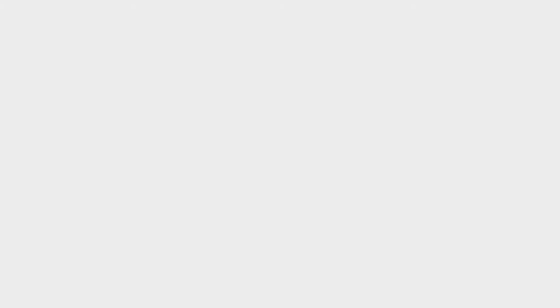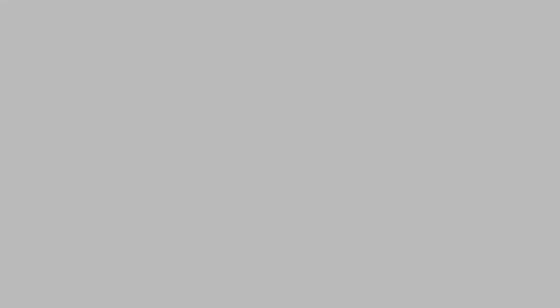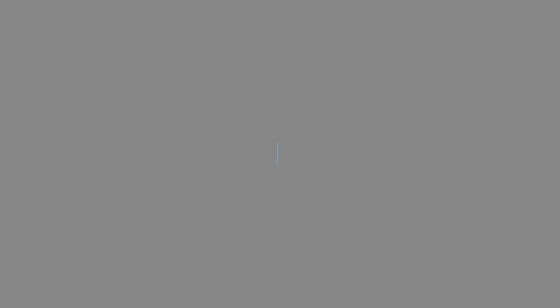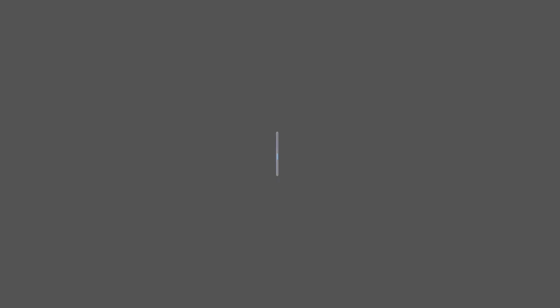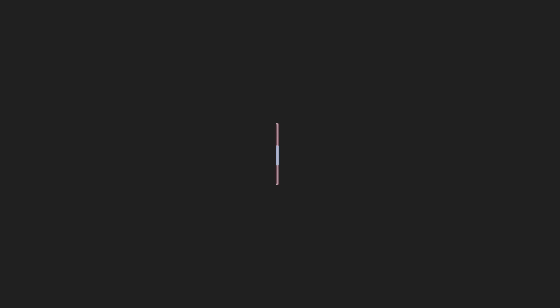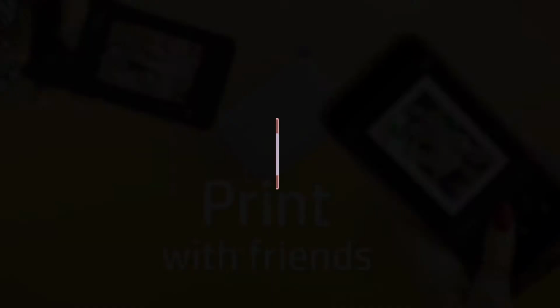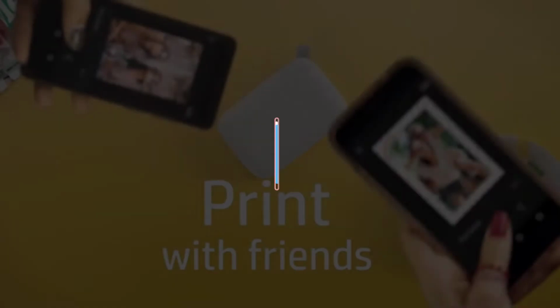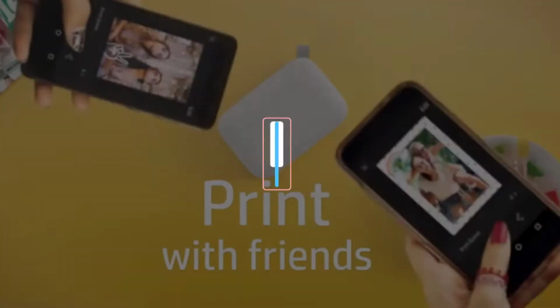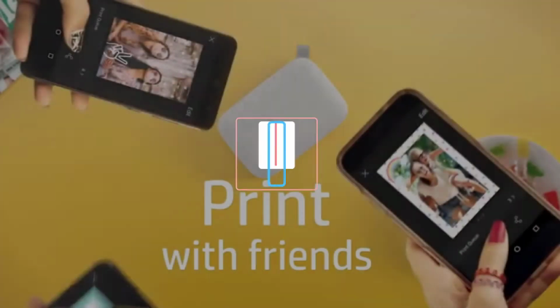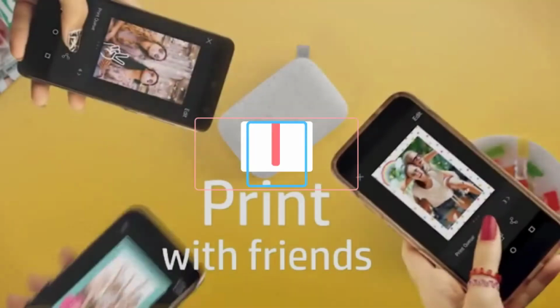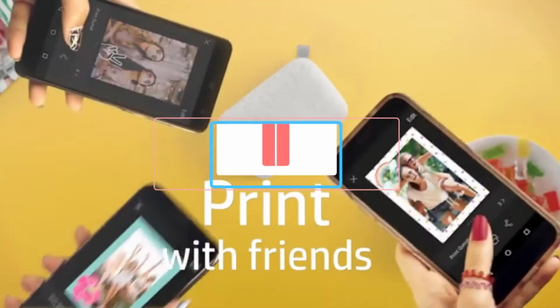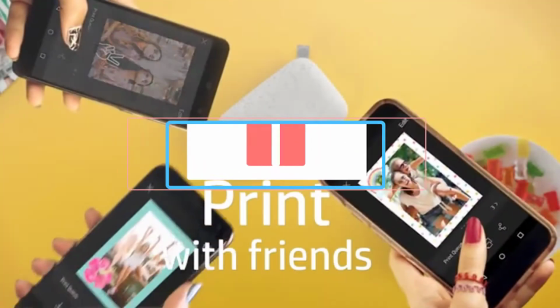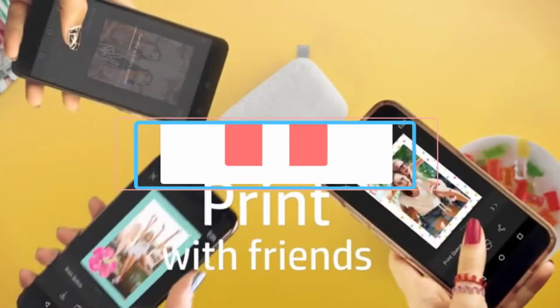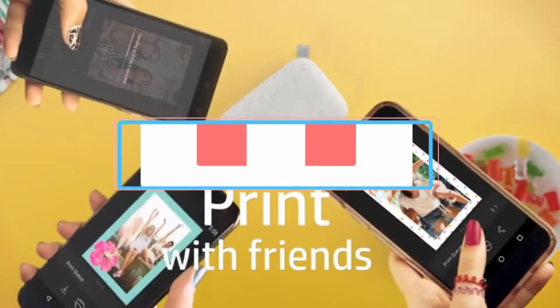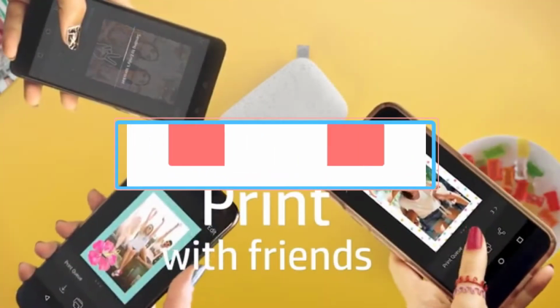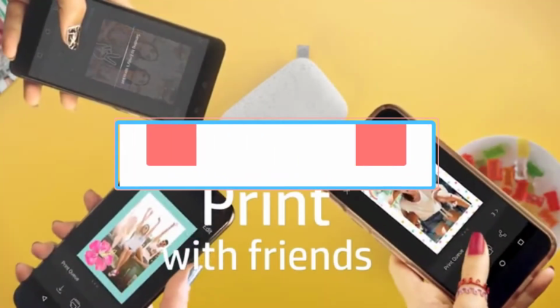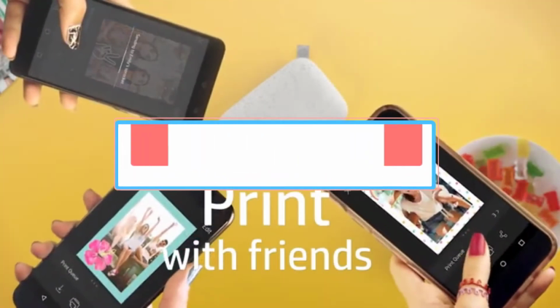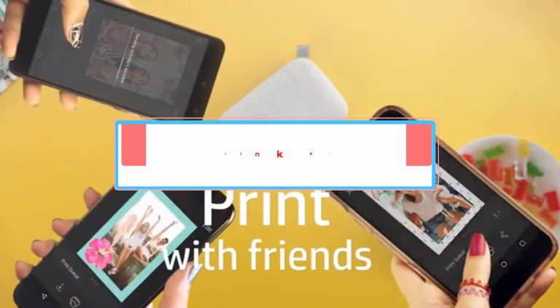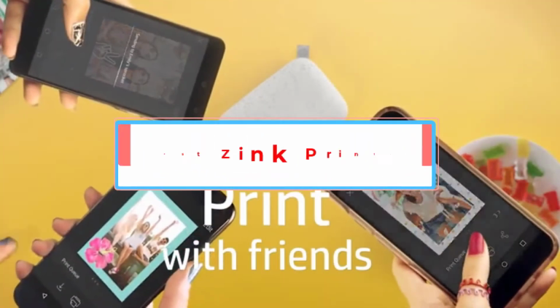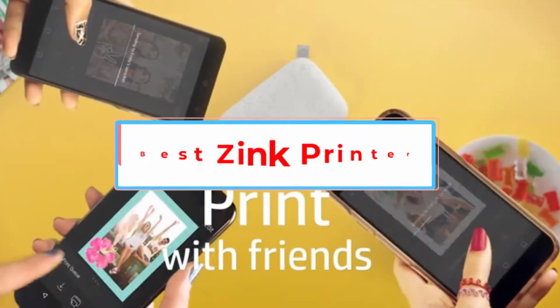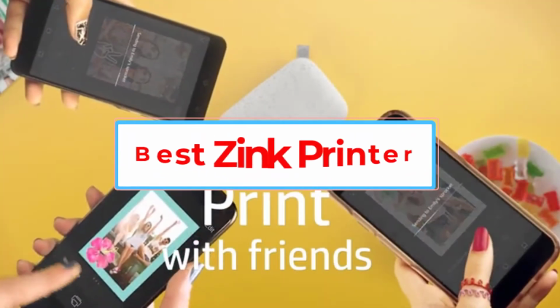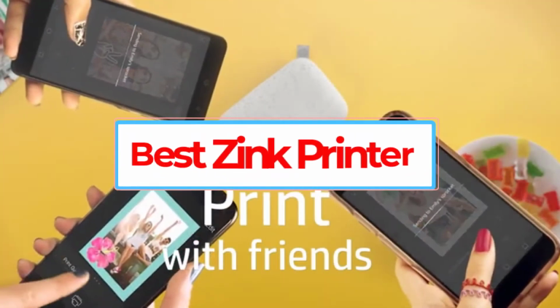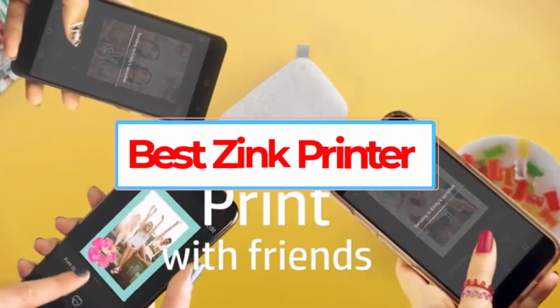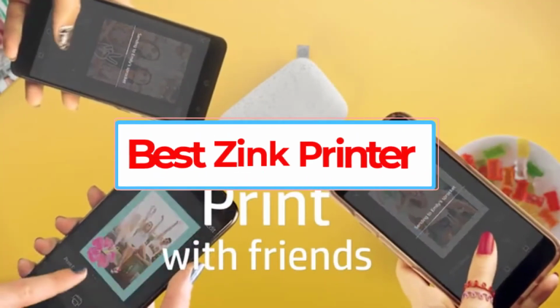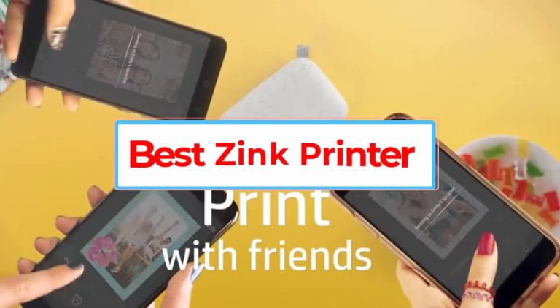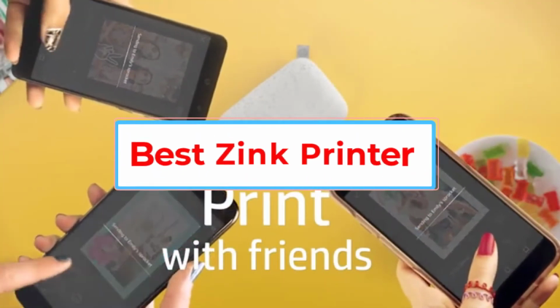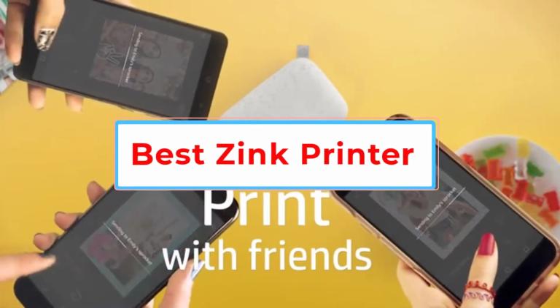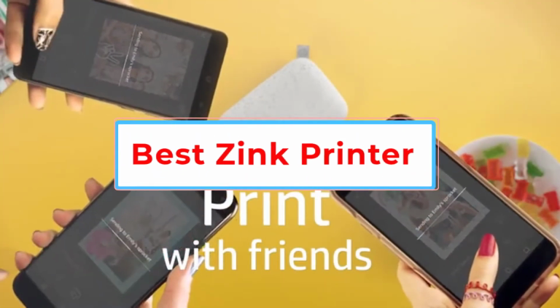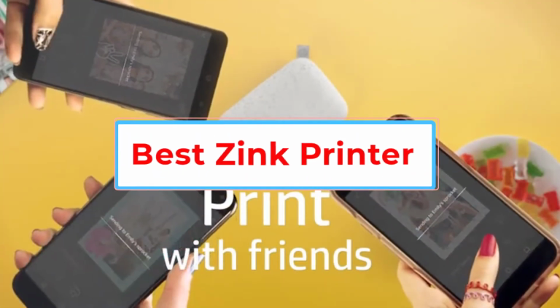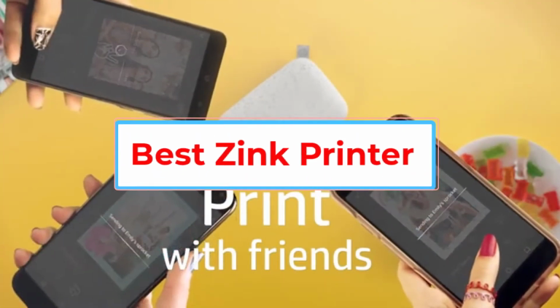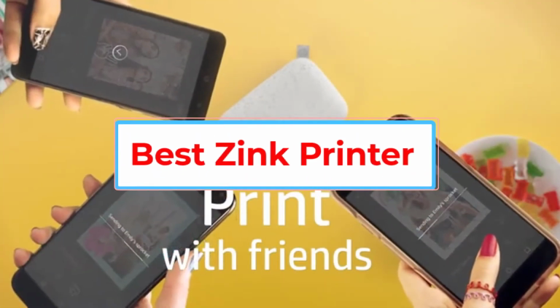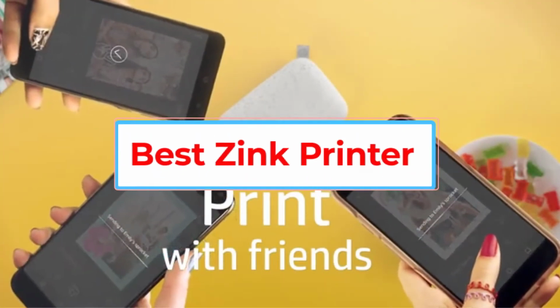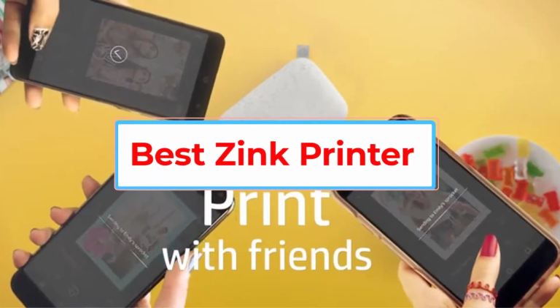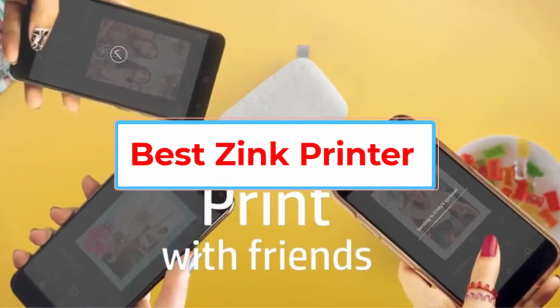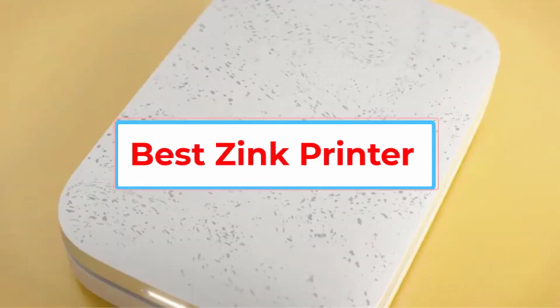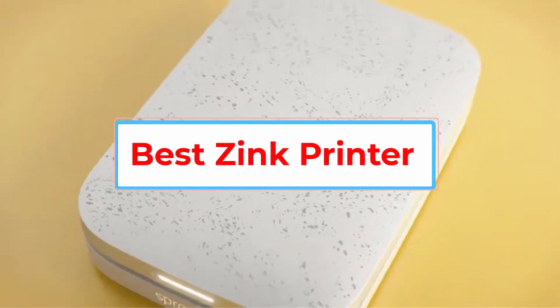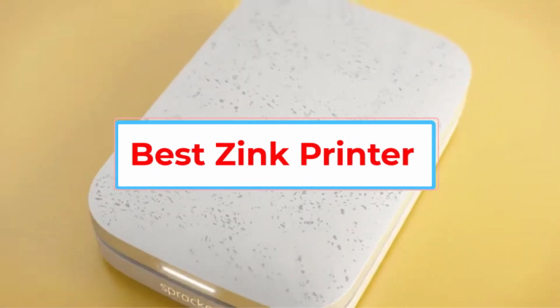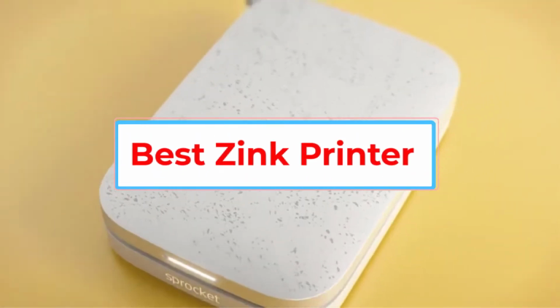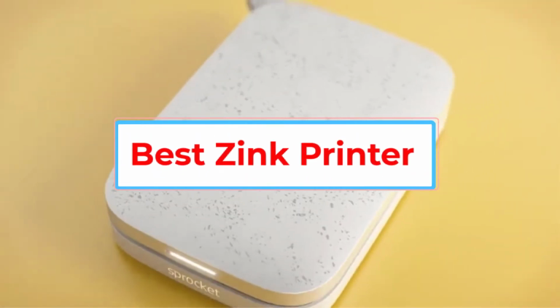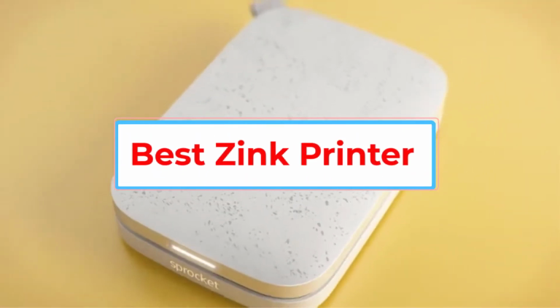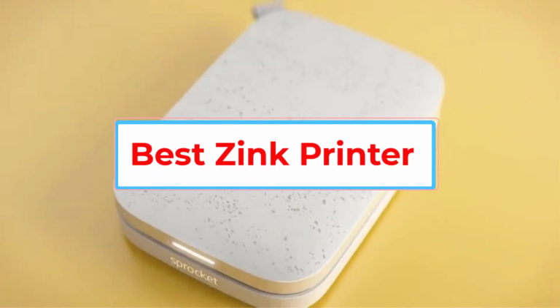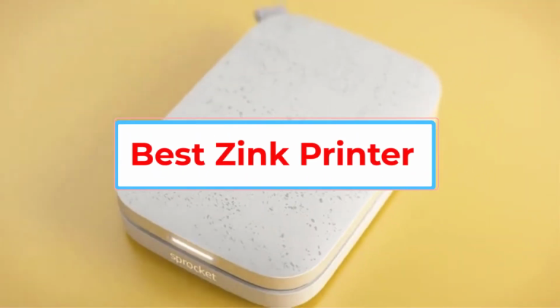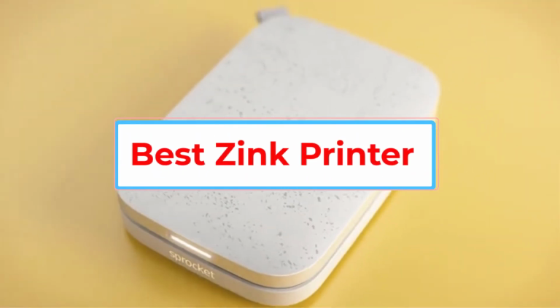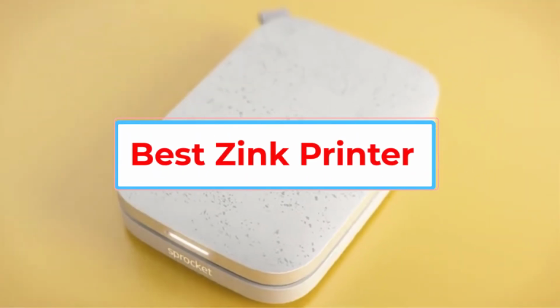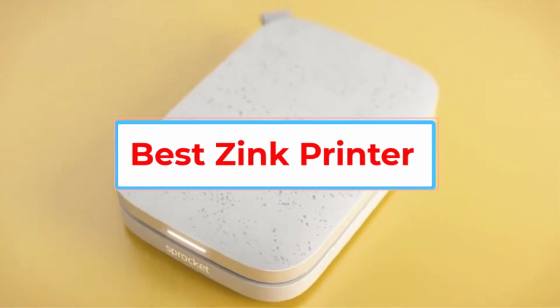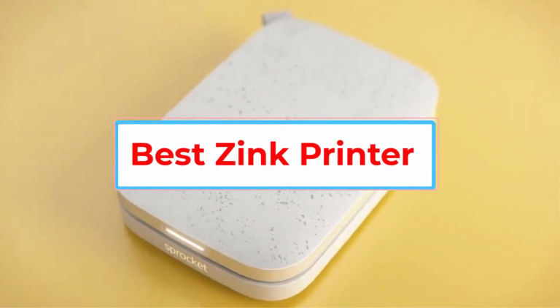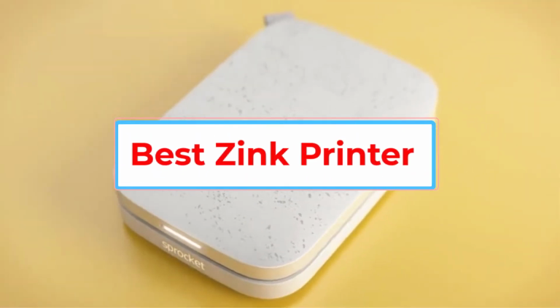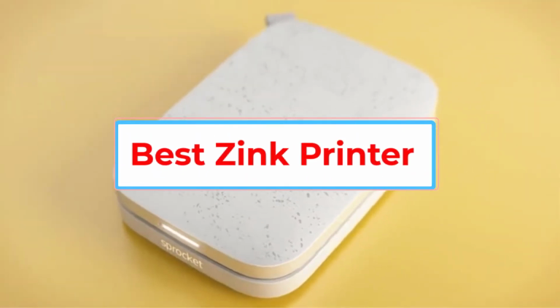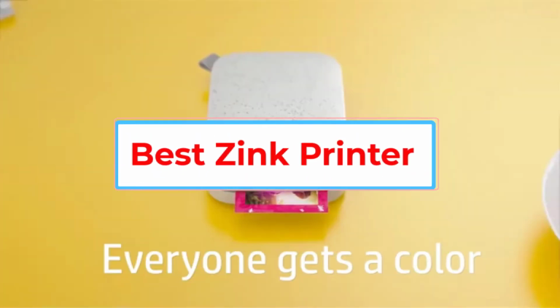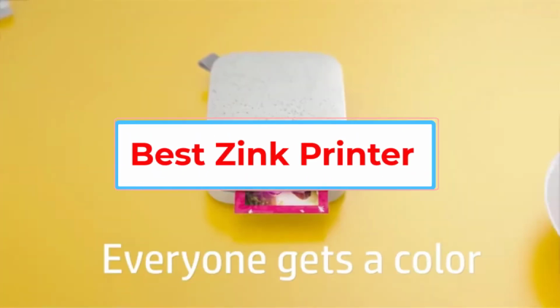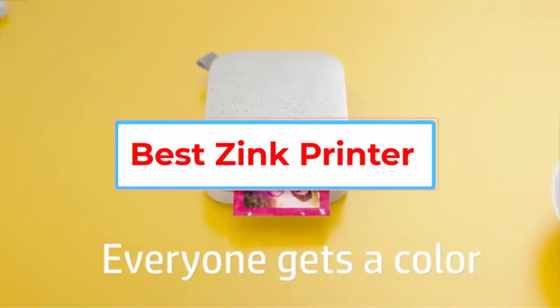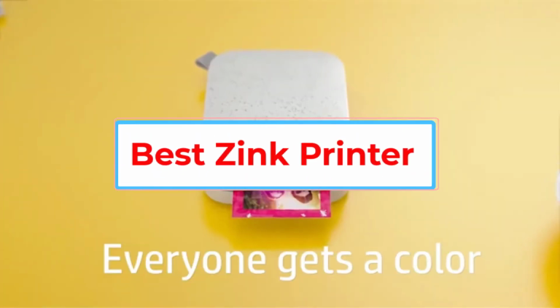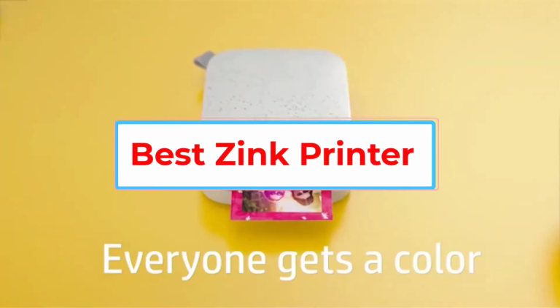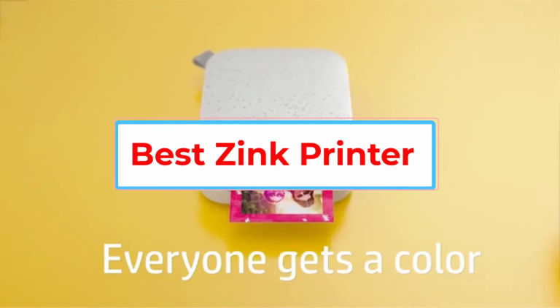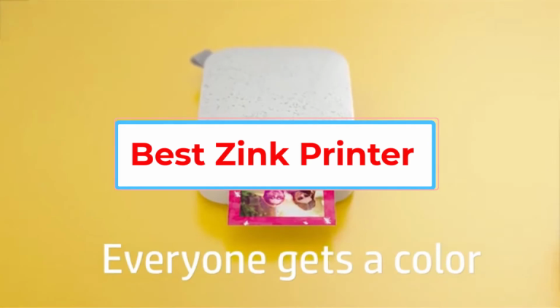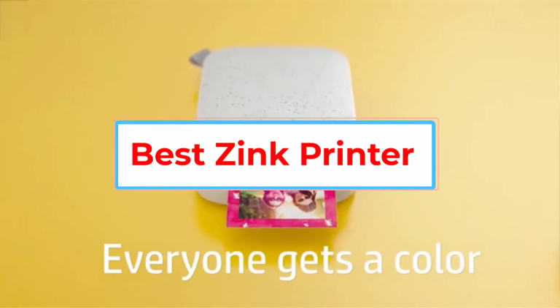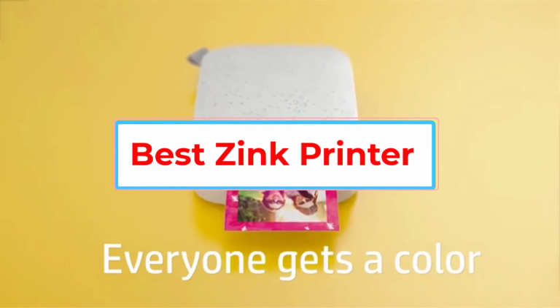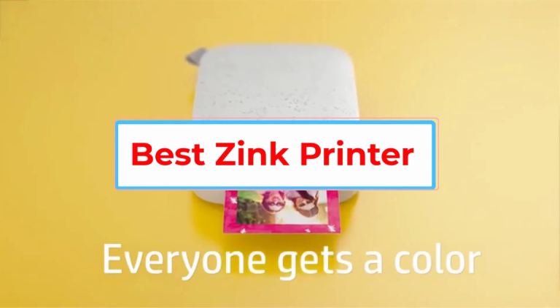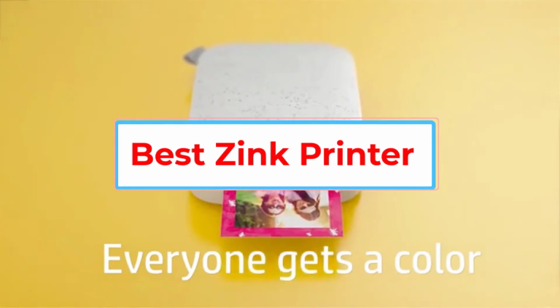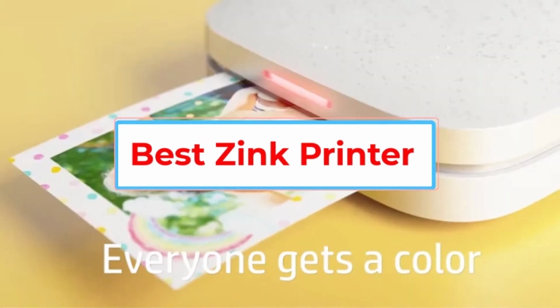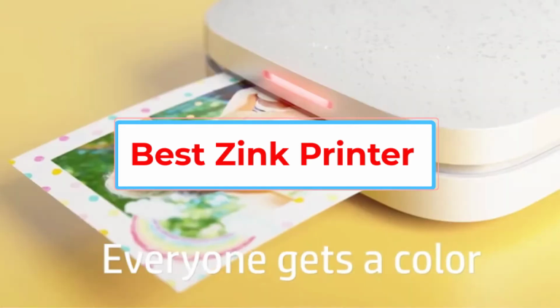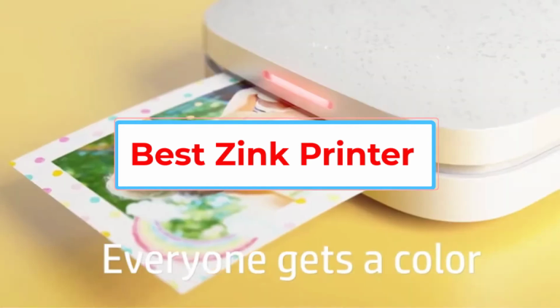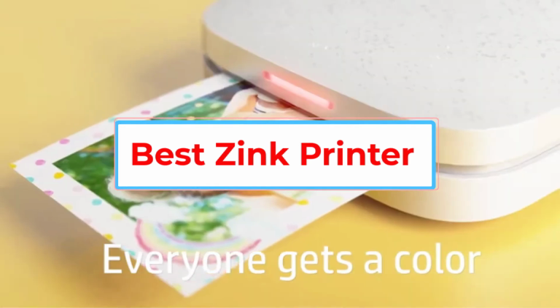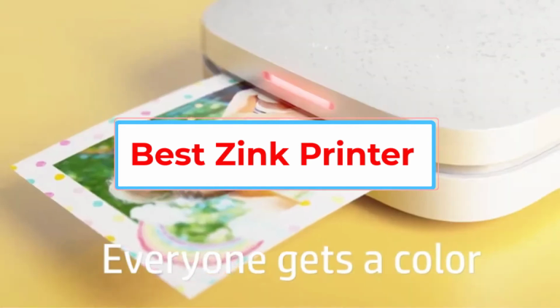Are you looking for the best zinc printer? In this video we will look at some of the 5 best printers on the market.